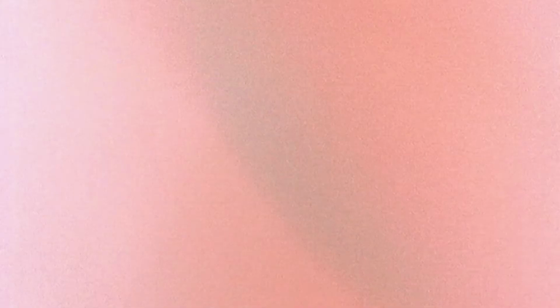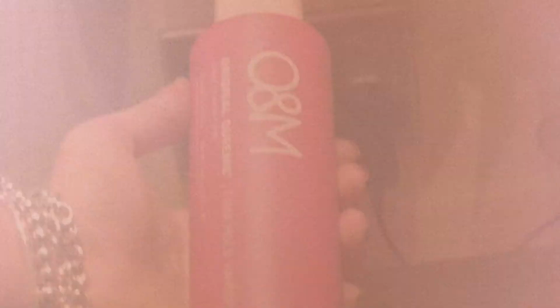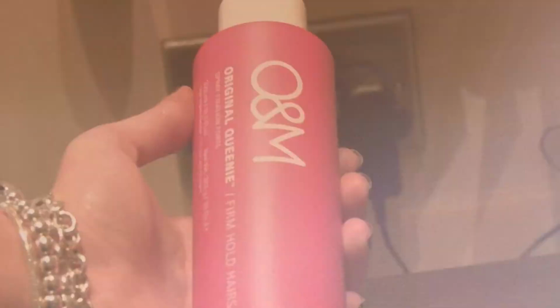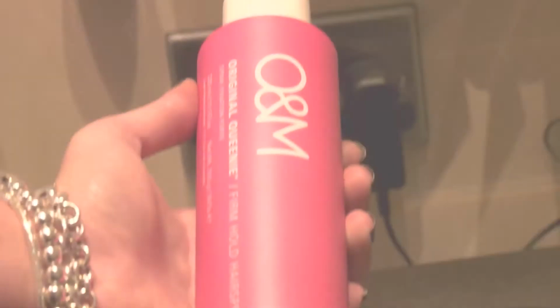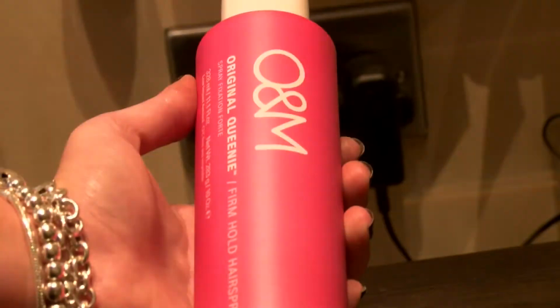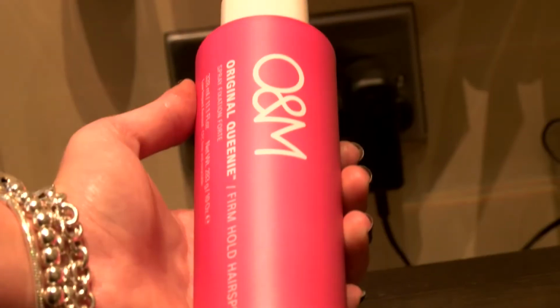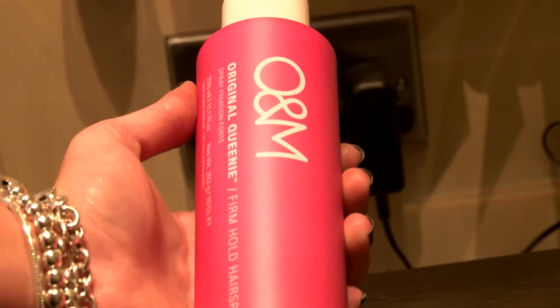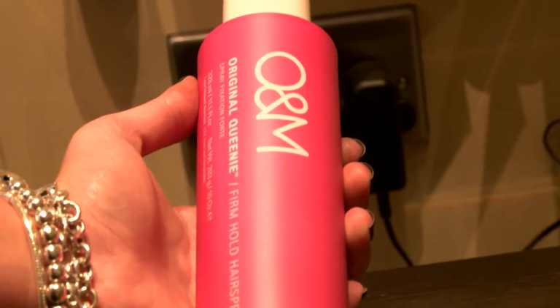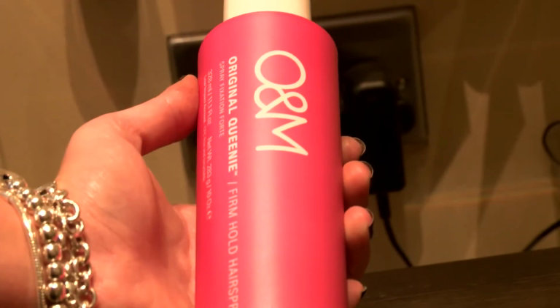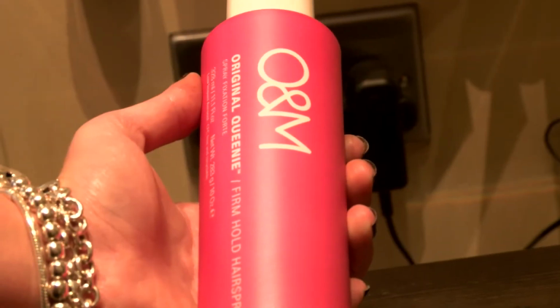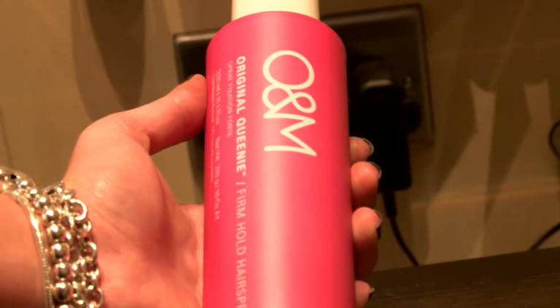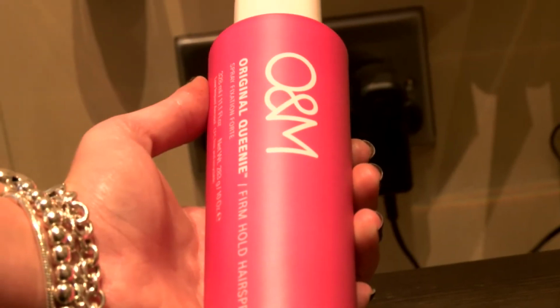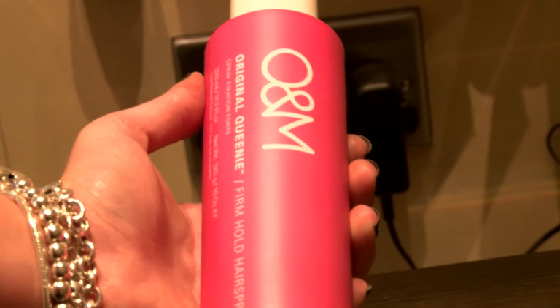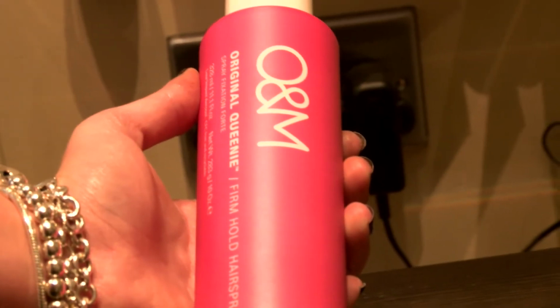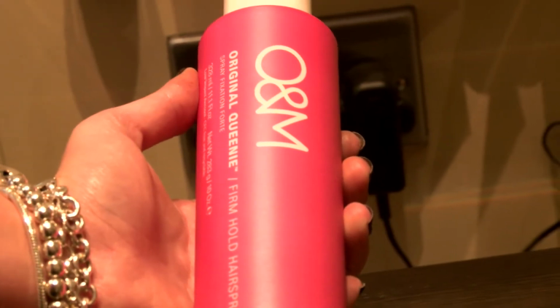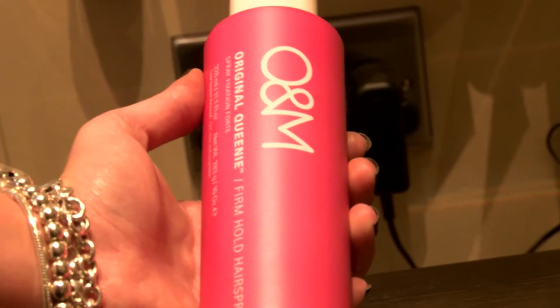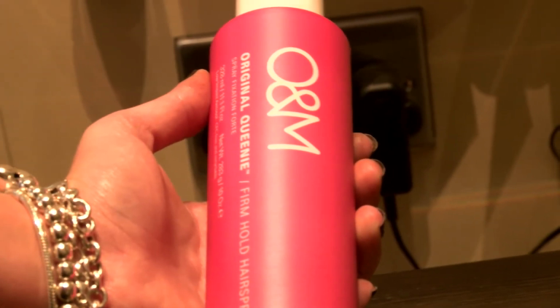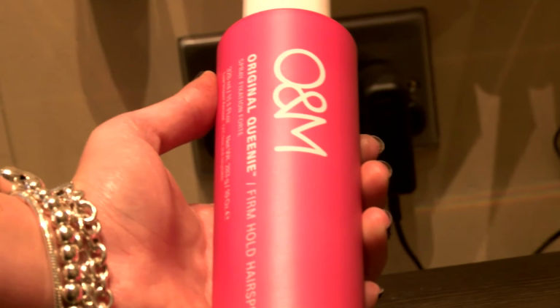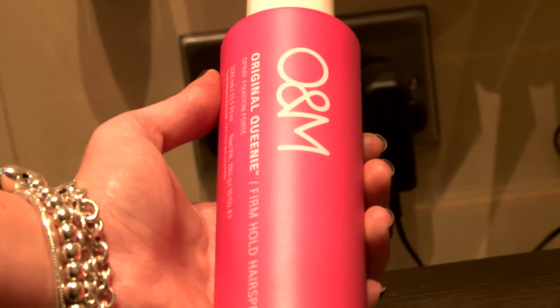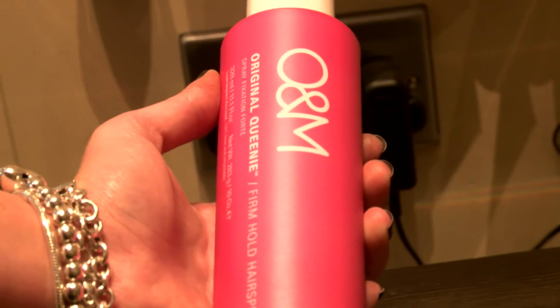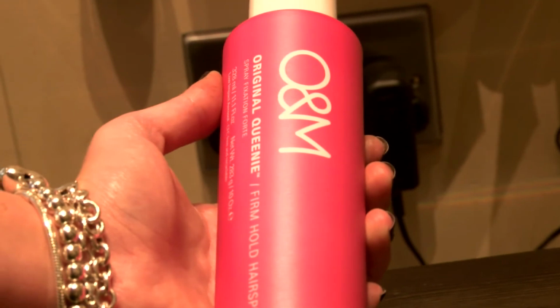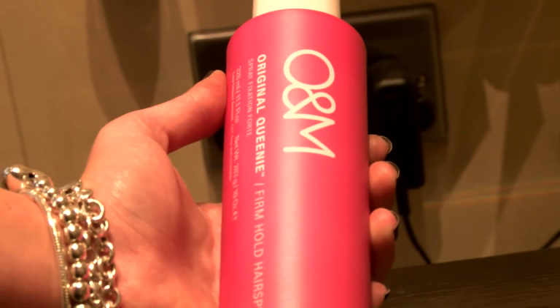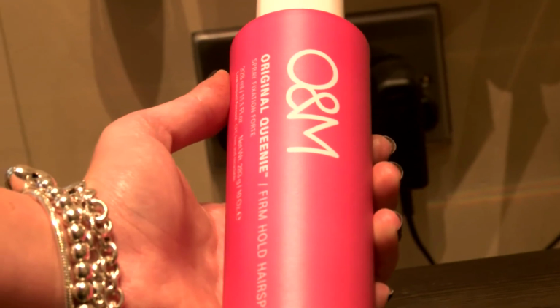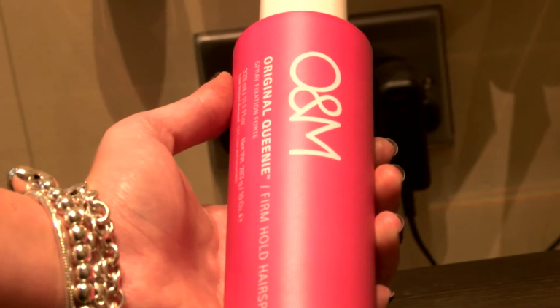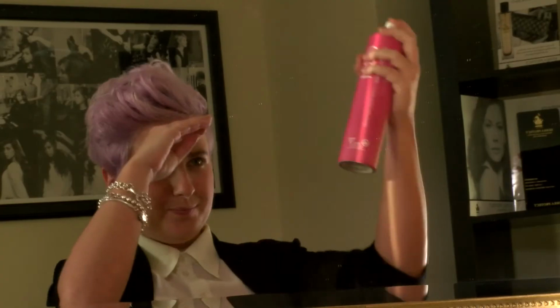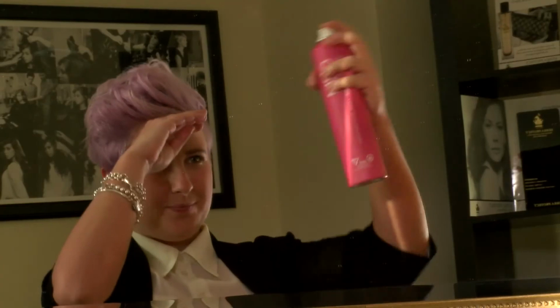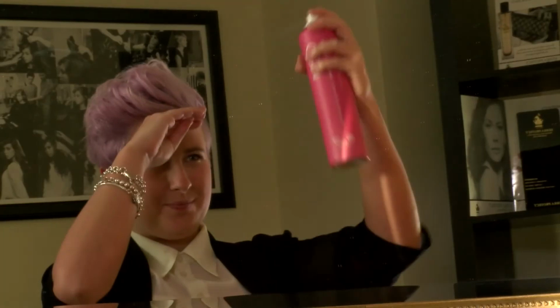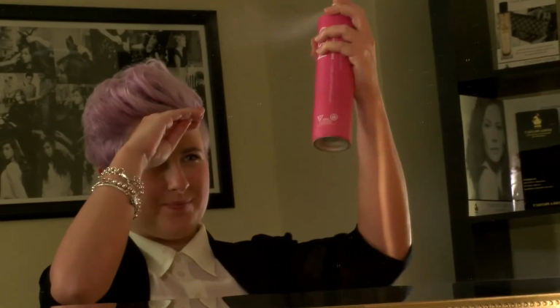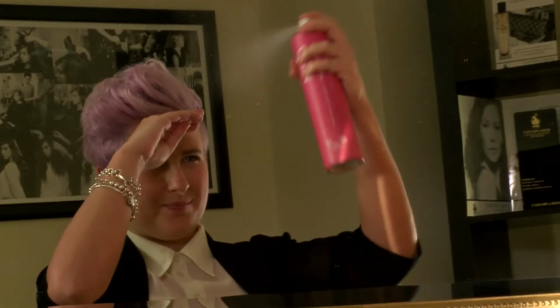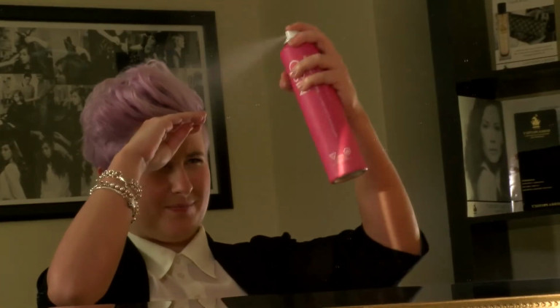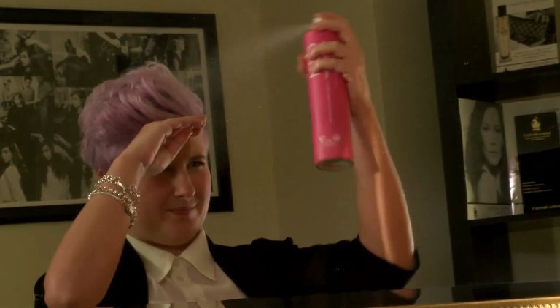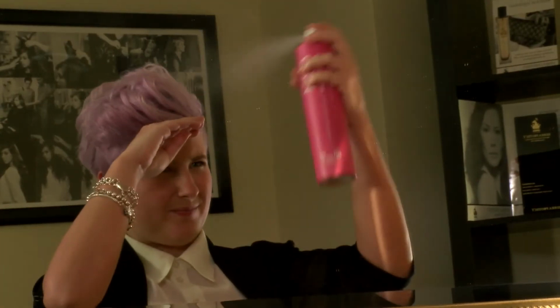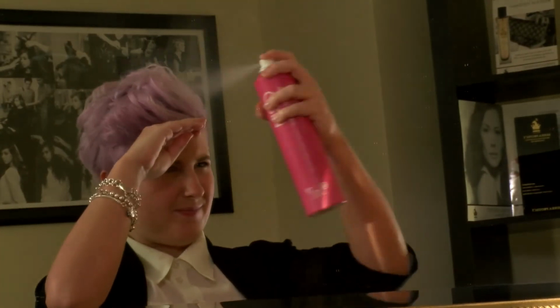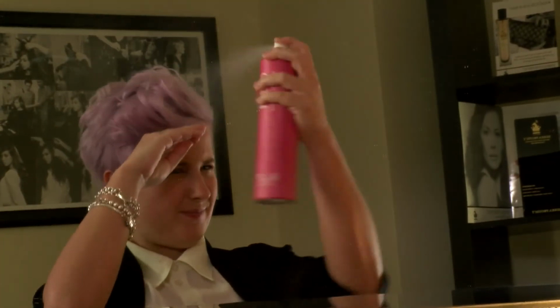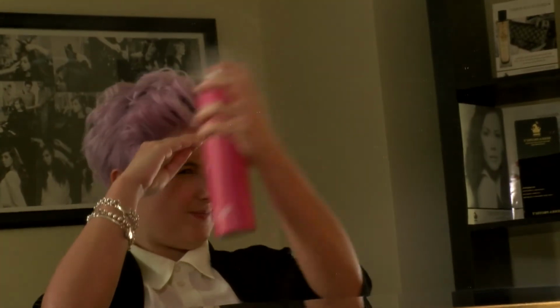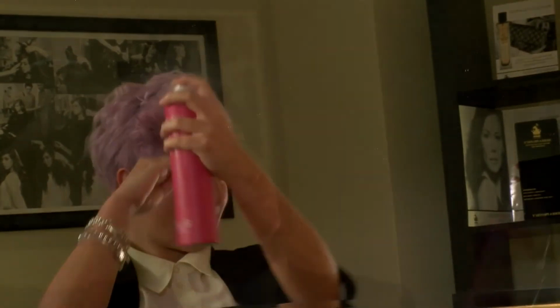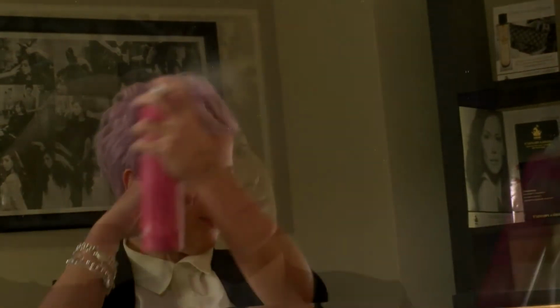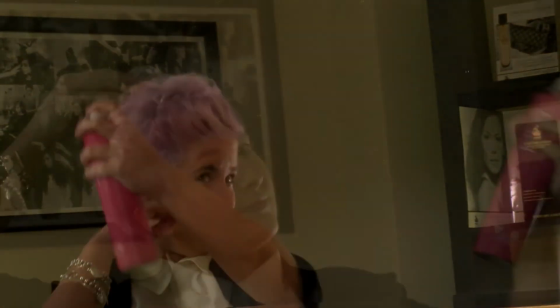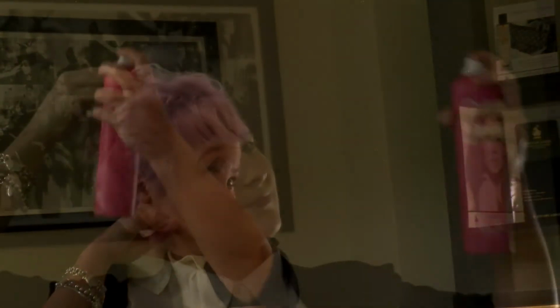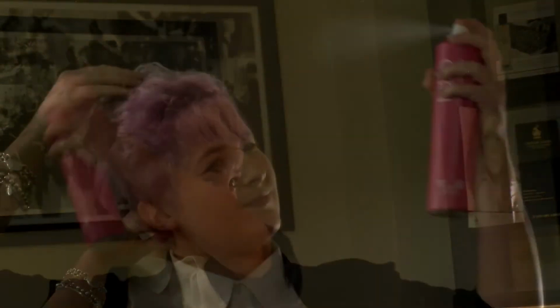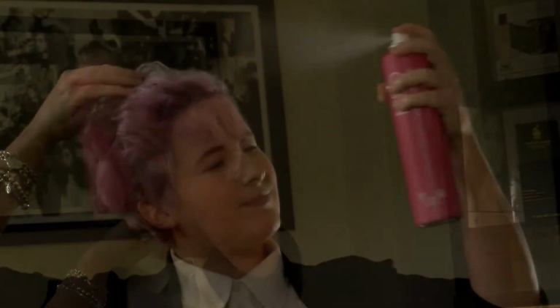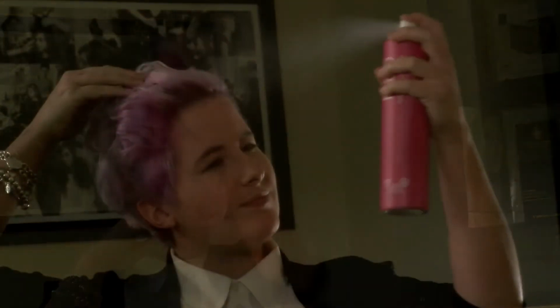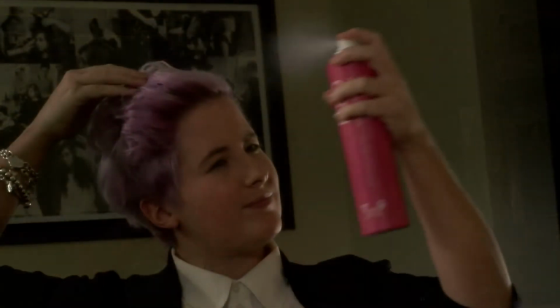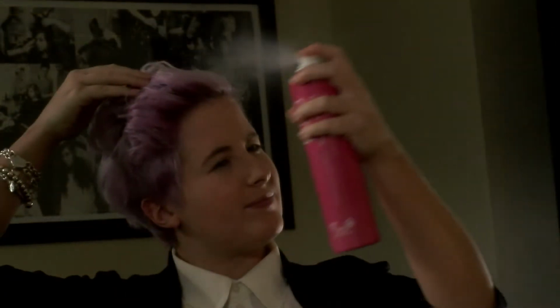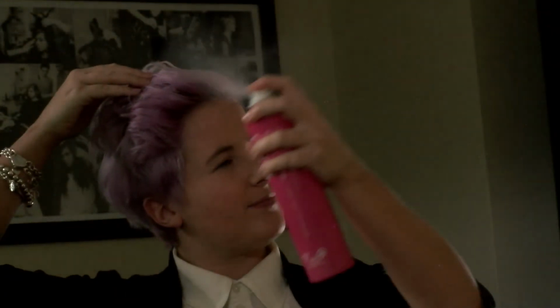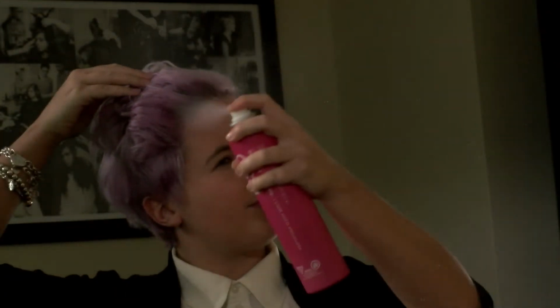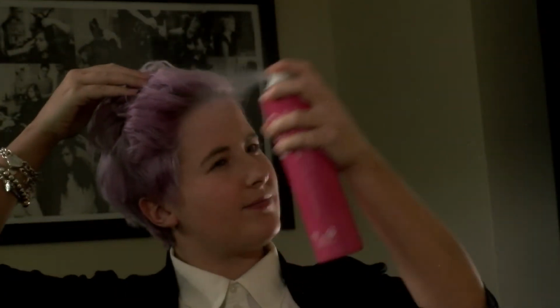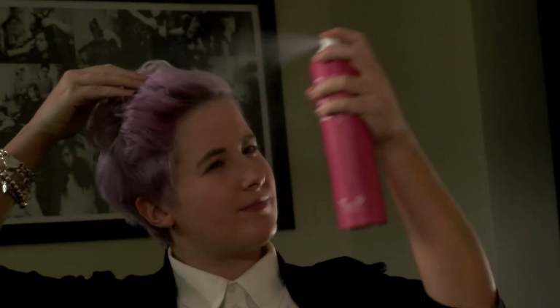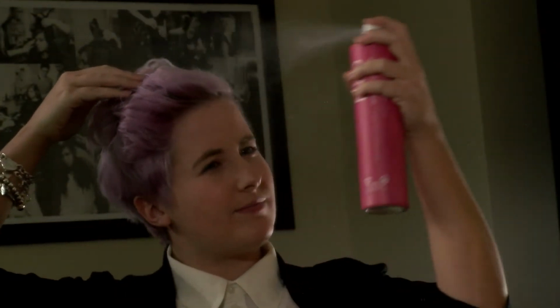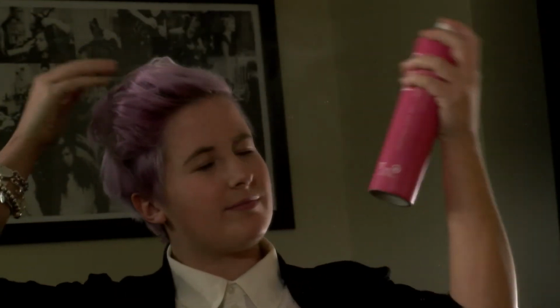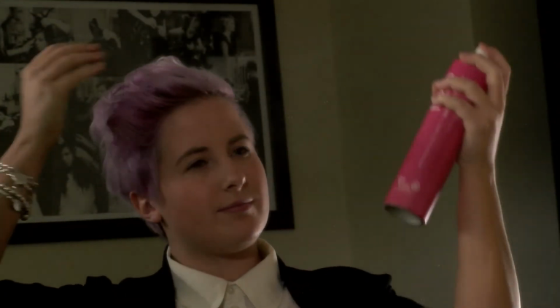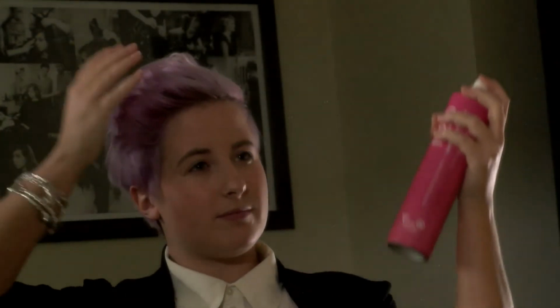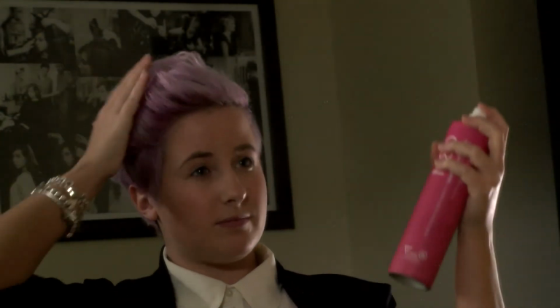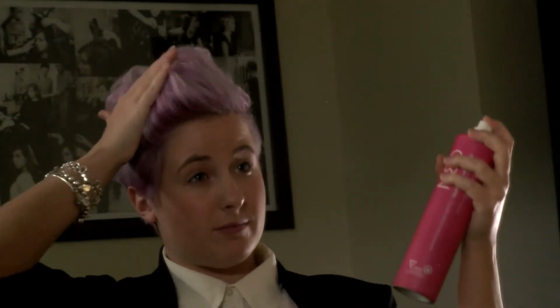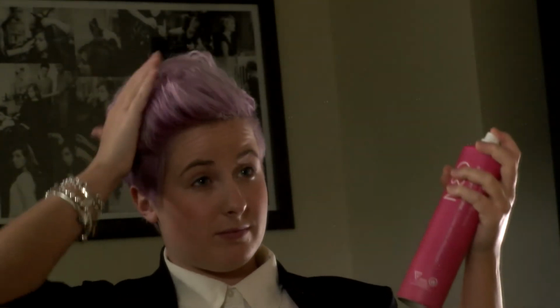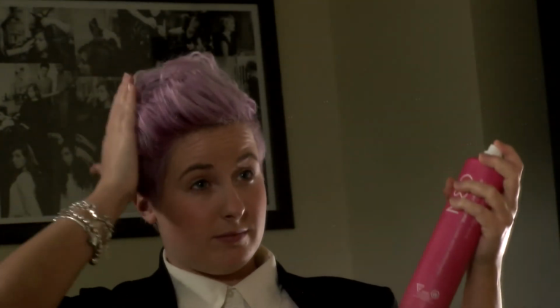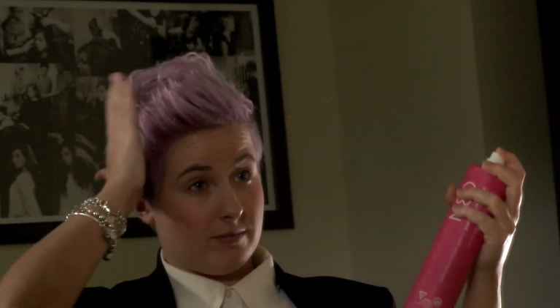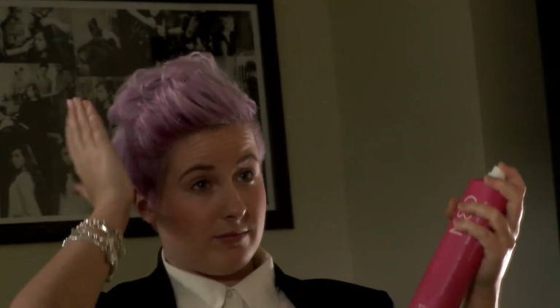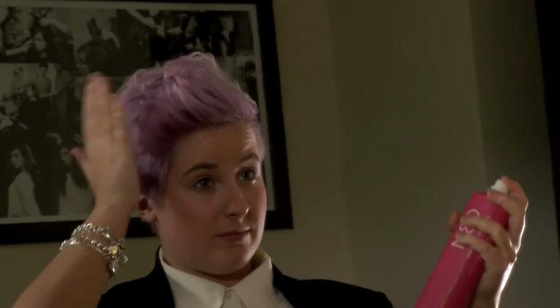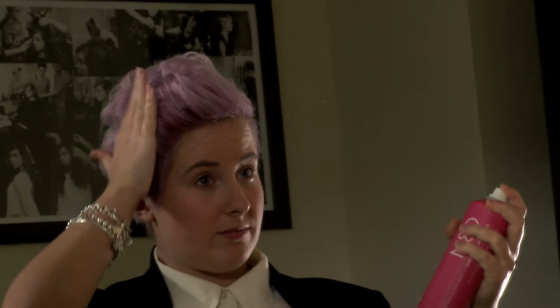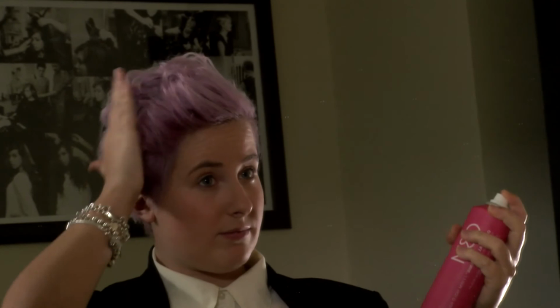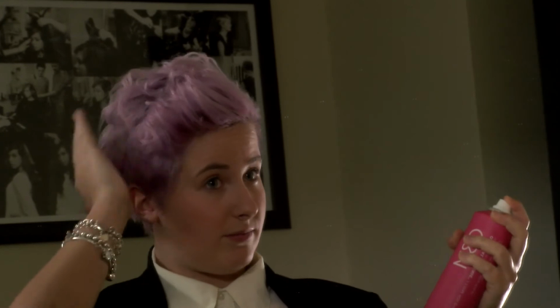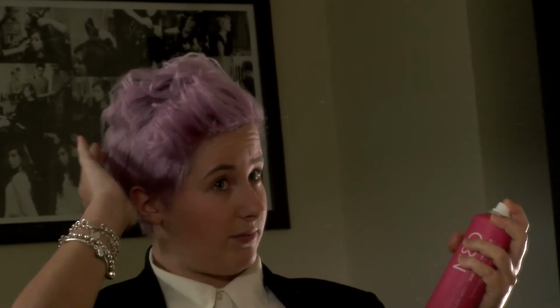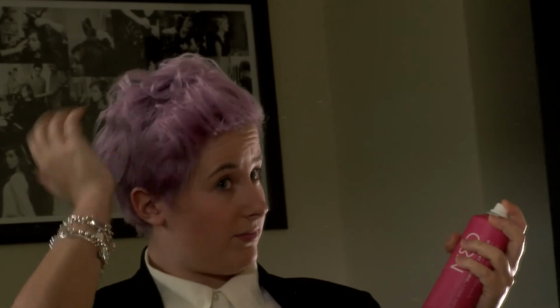Step 5. Now all your hair has been broken up, using O&M Original Queenie Firm Hold Hairspray, spray your hair to fix into position.